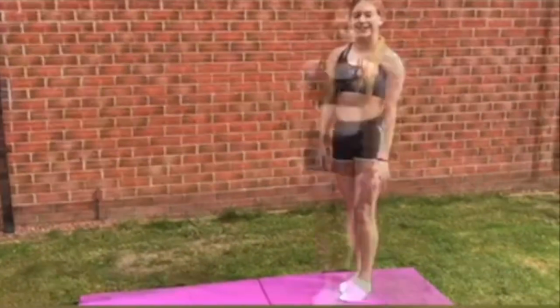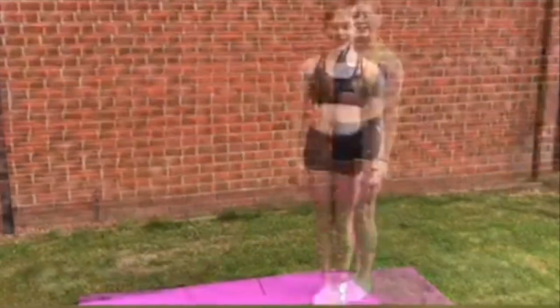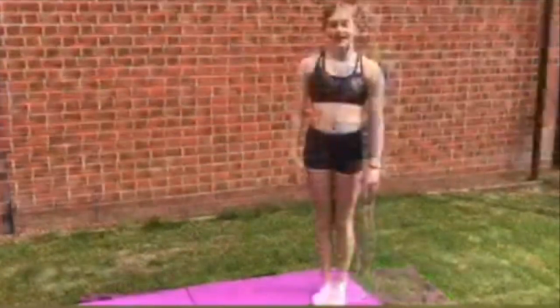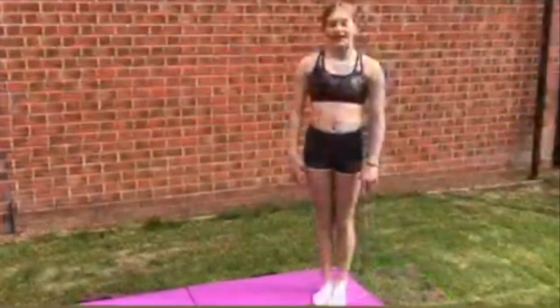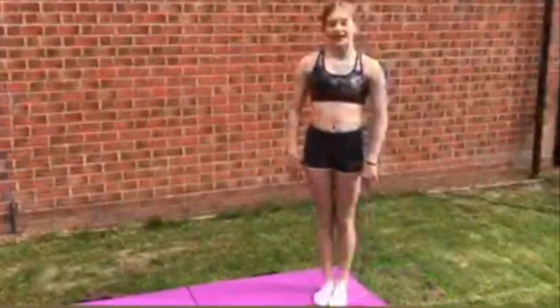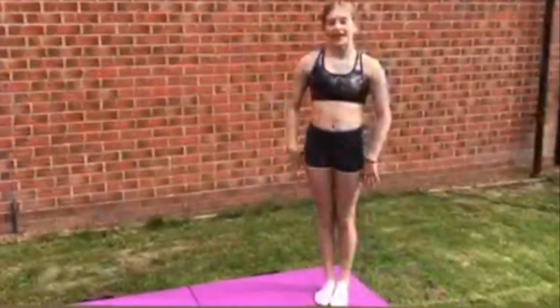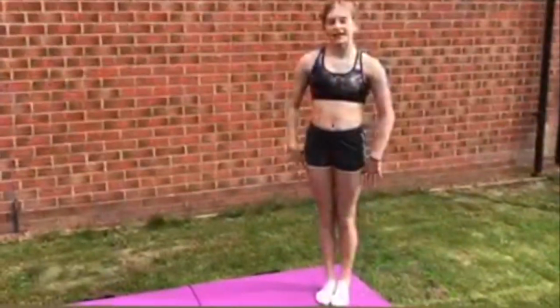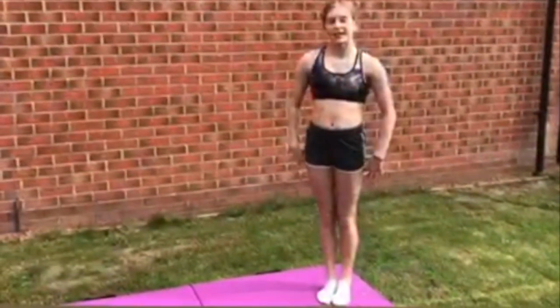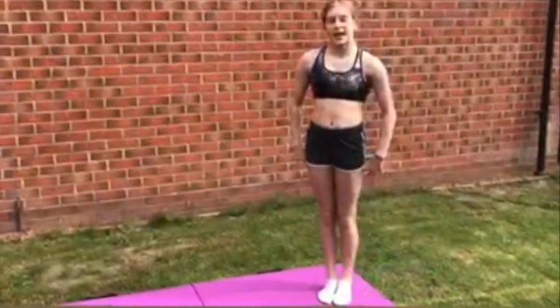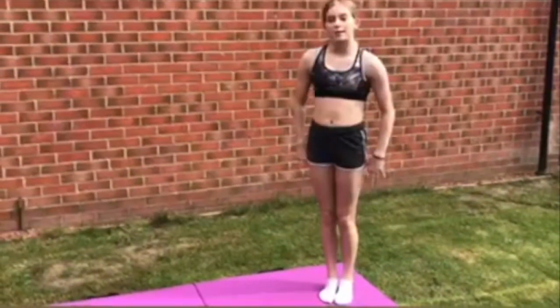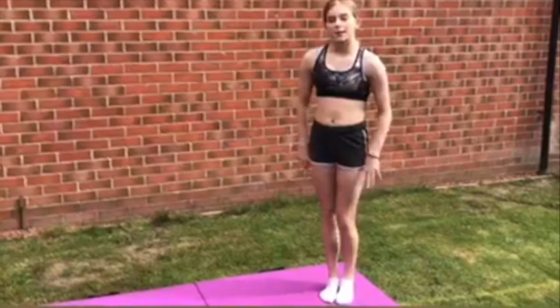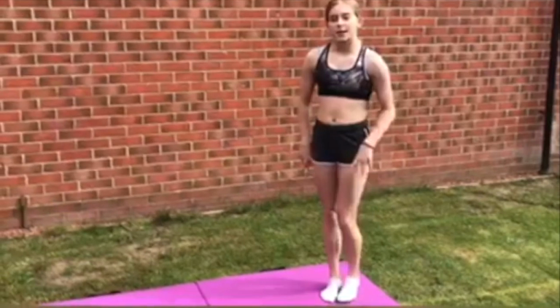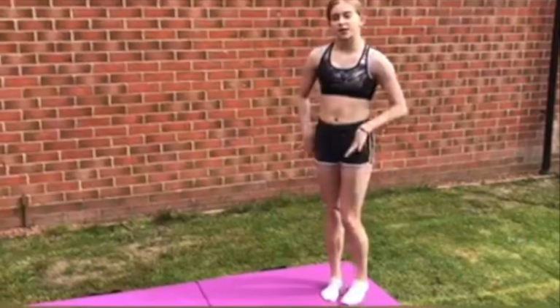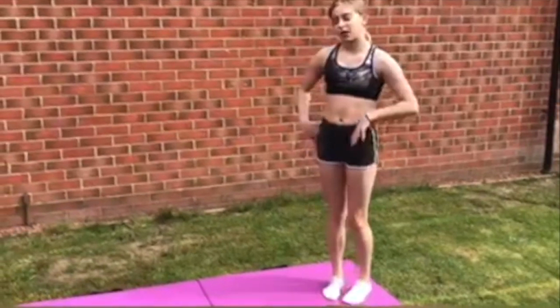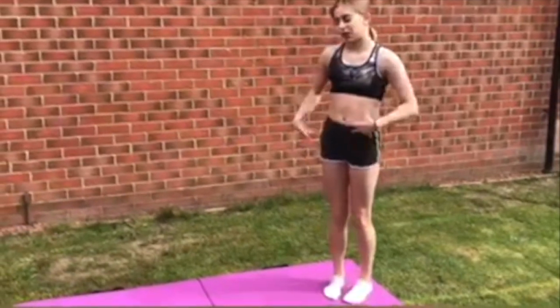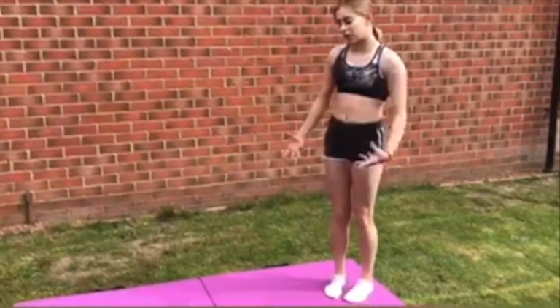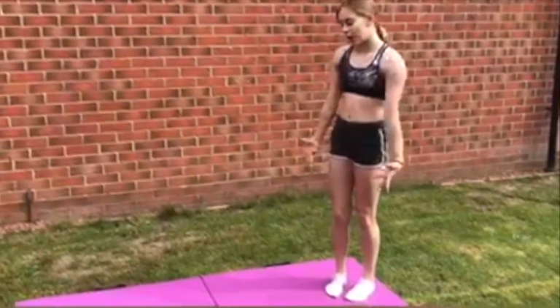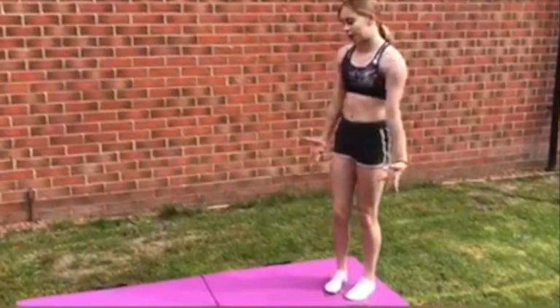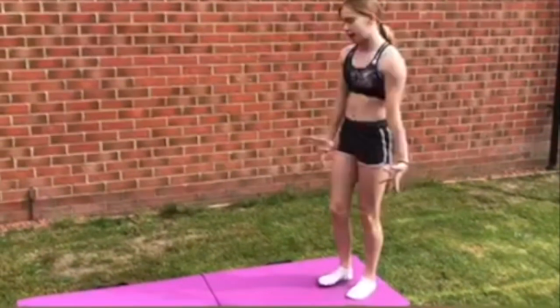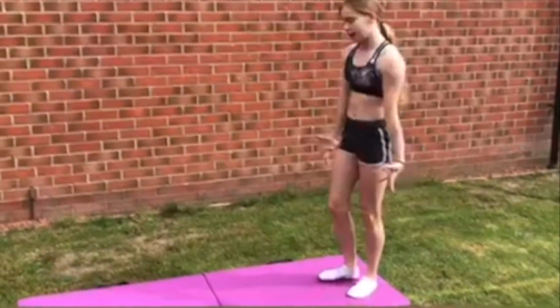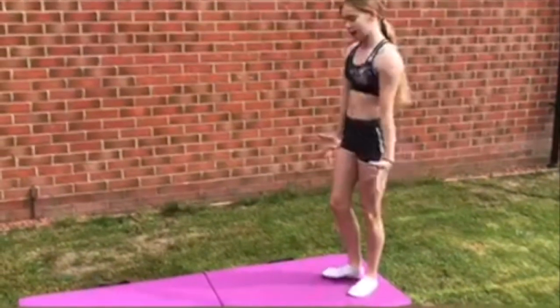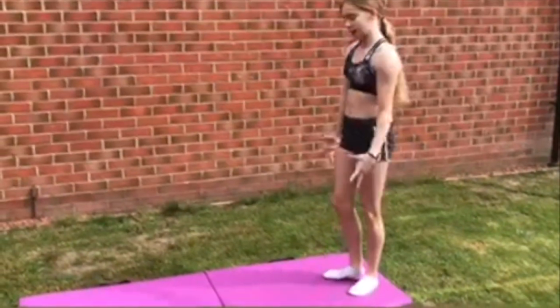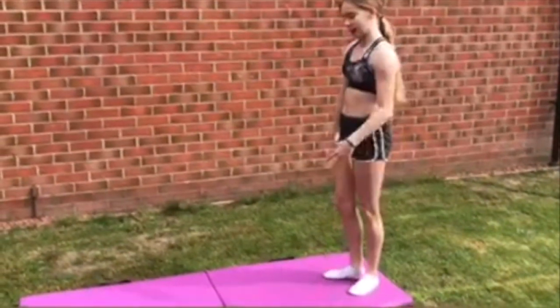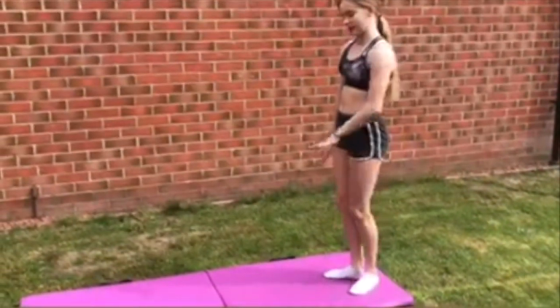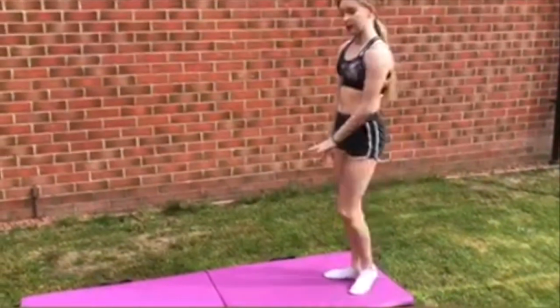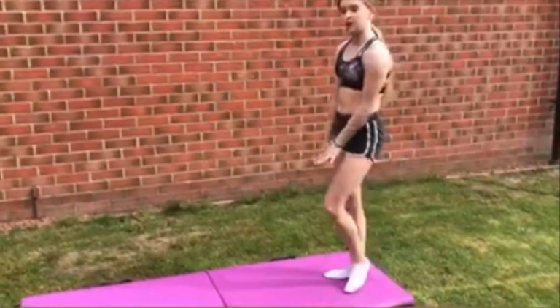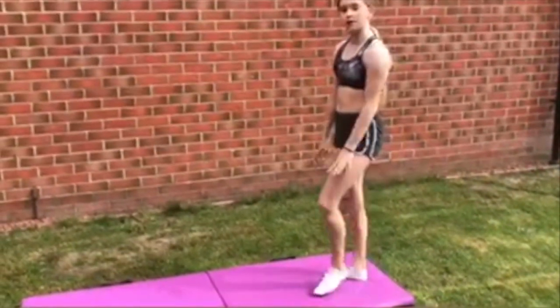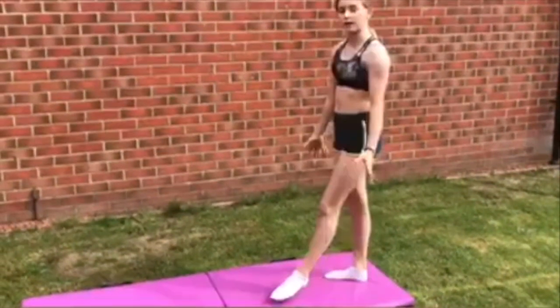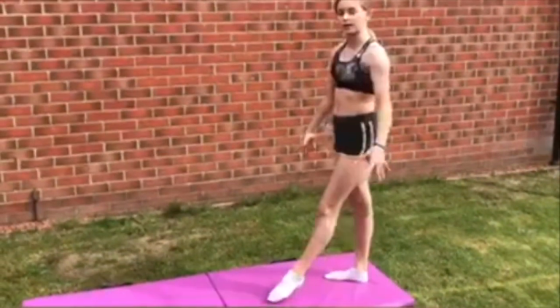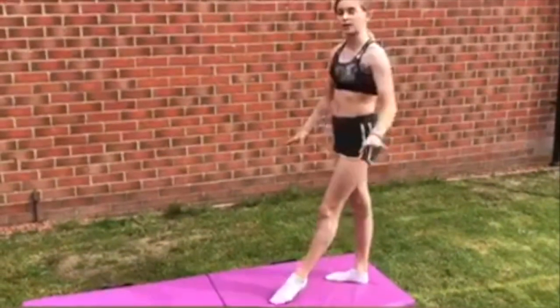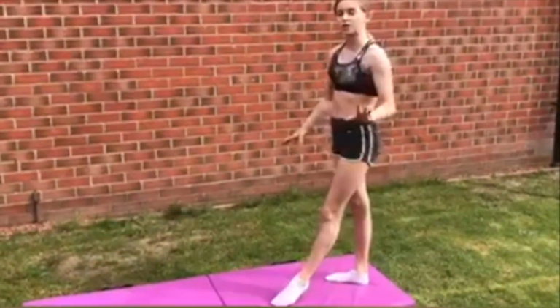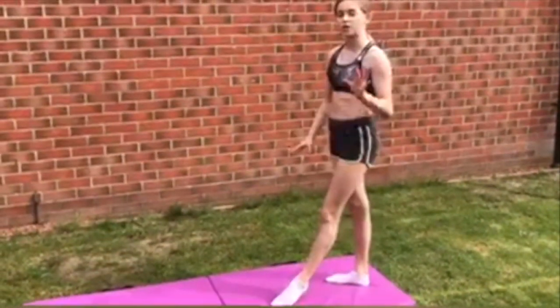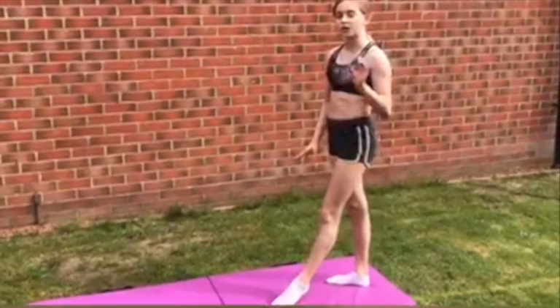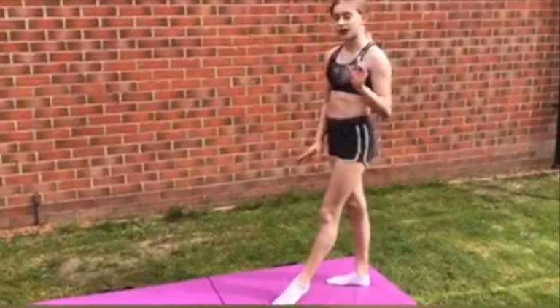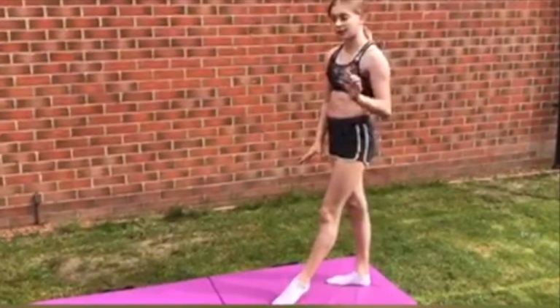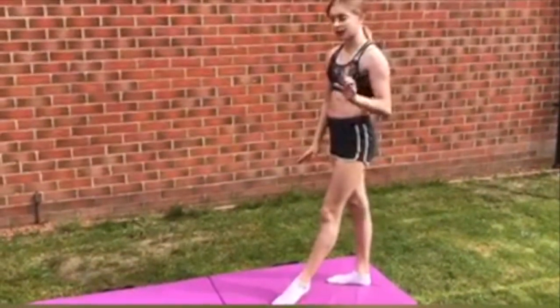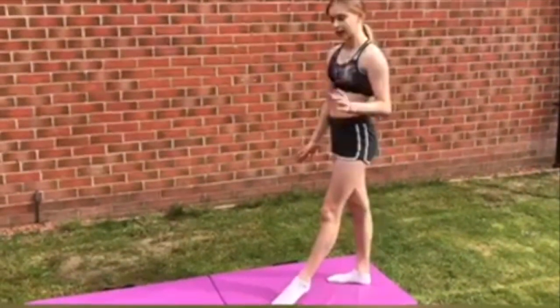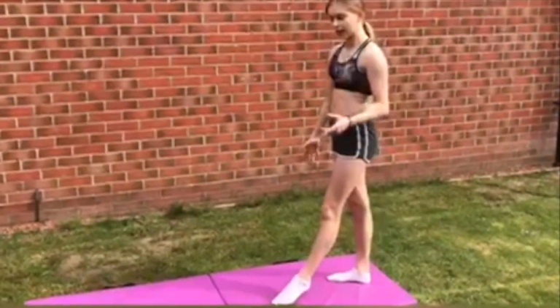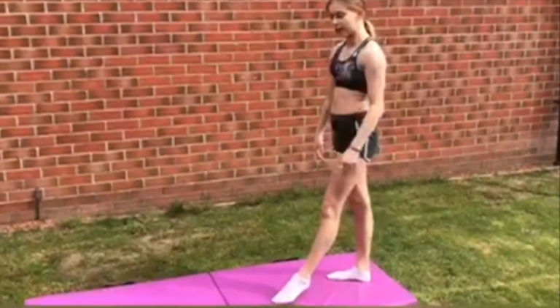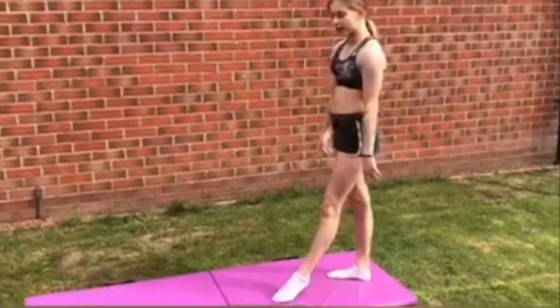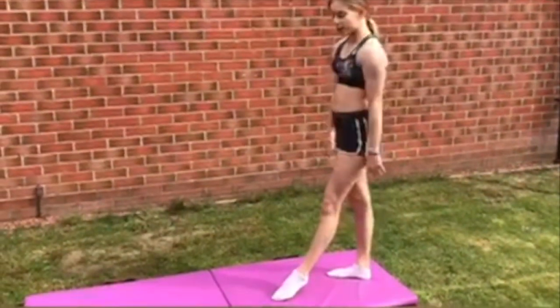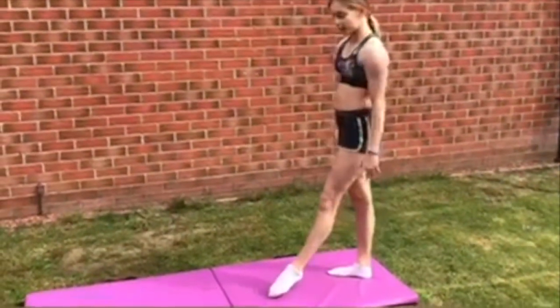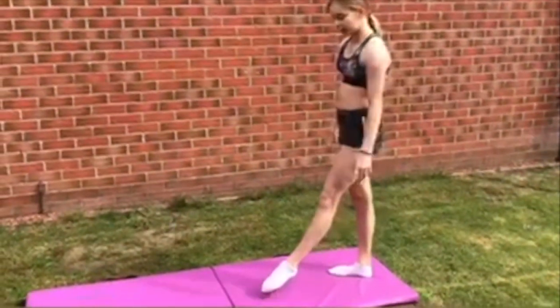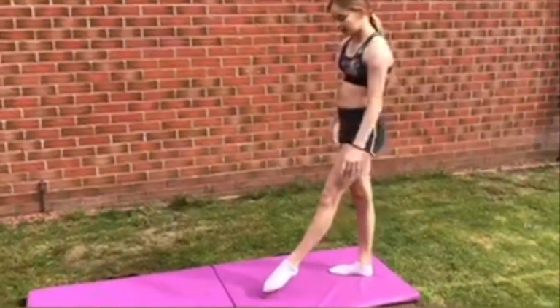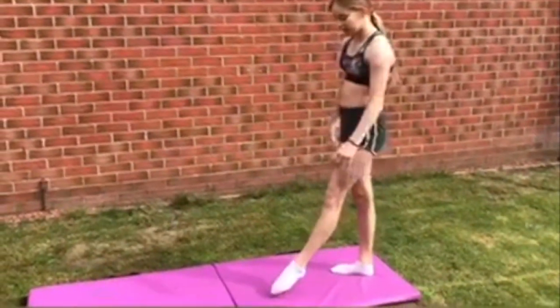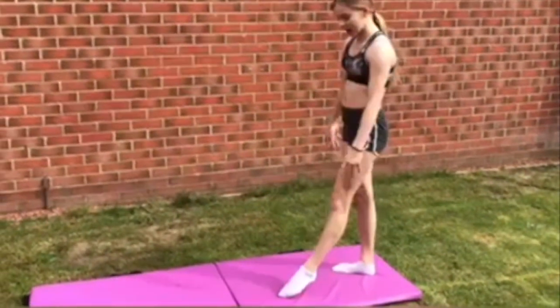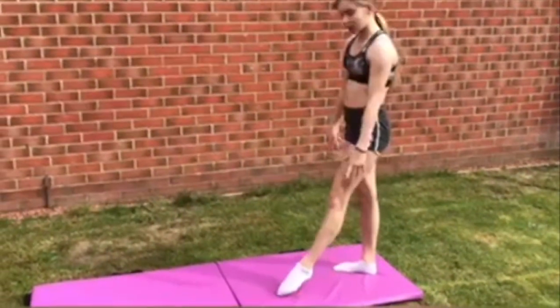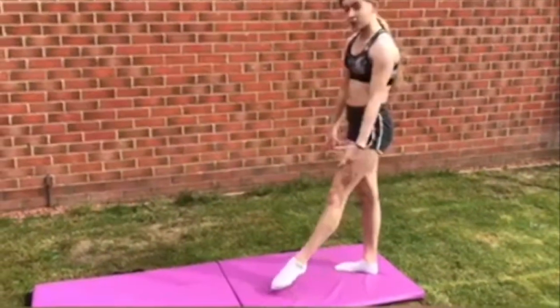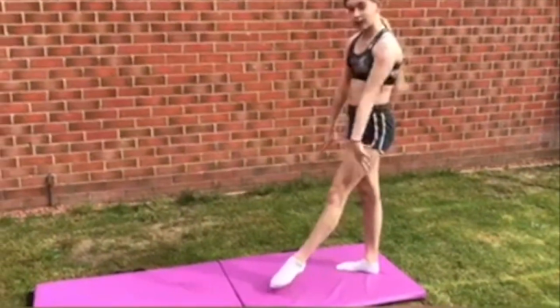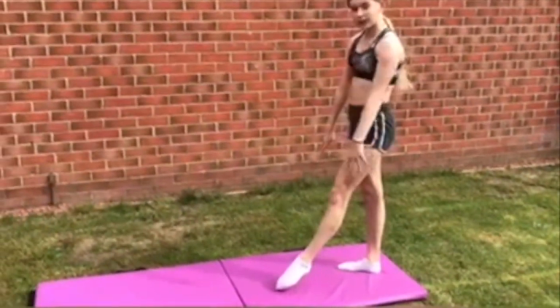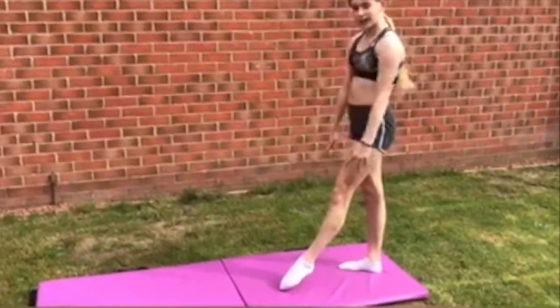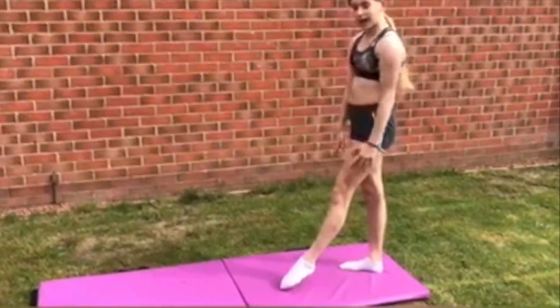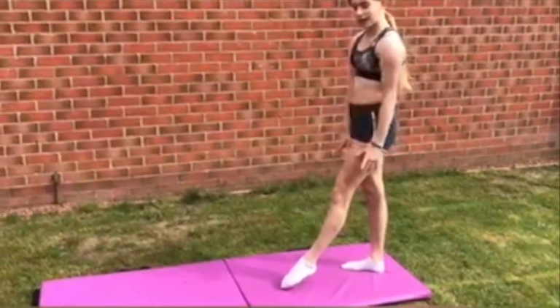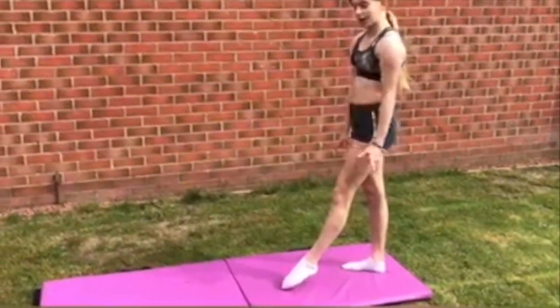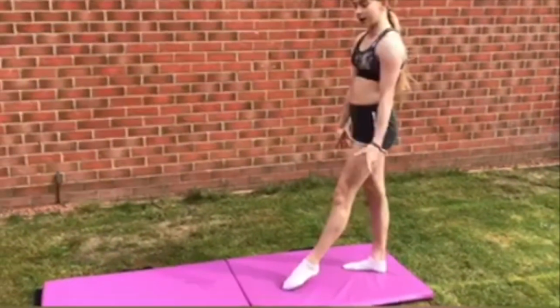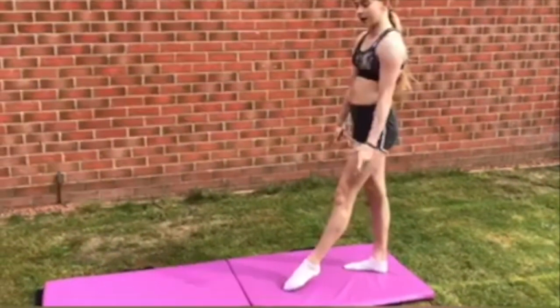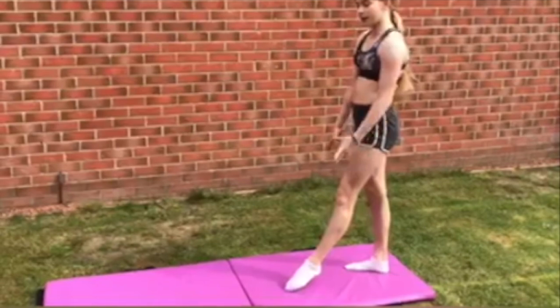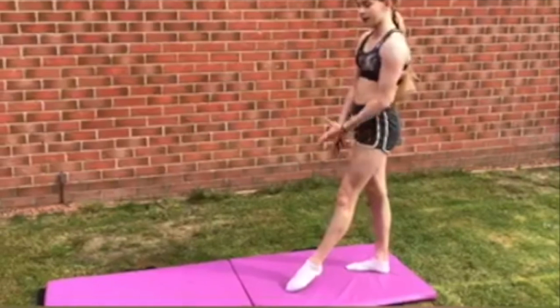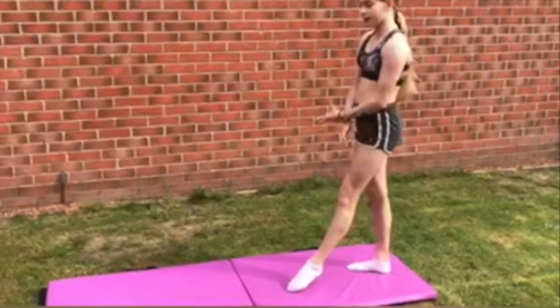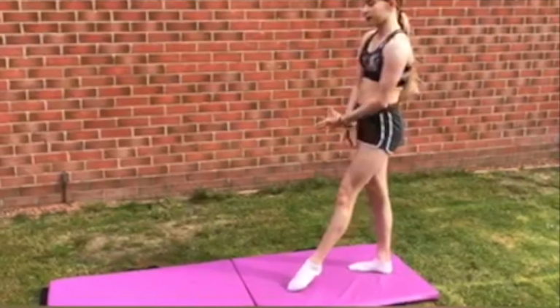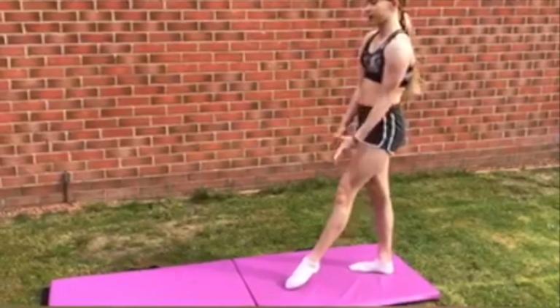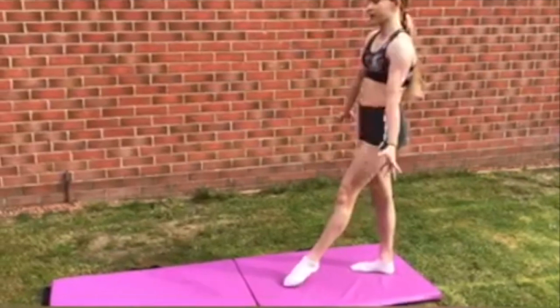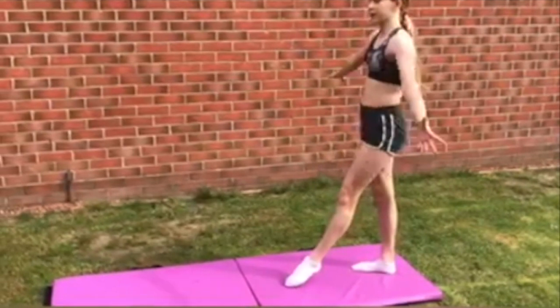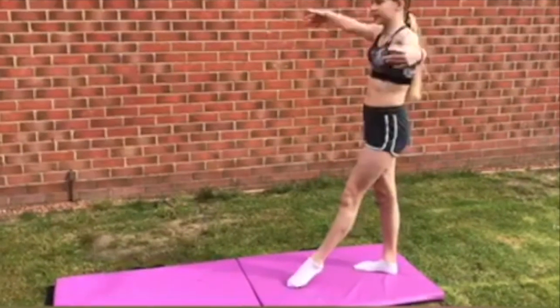The next step is actually trying the handstand. It's just a little kick, but you need to get your feet together in the process.